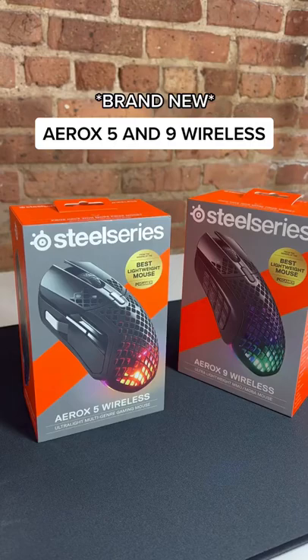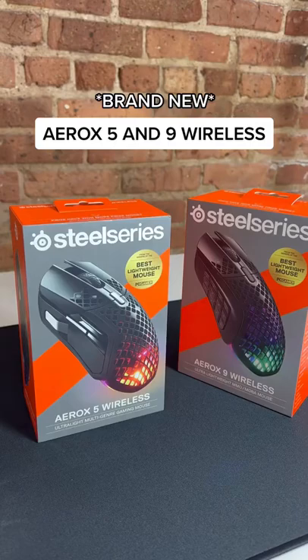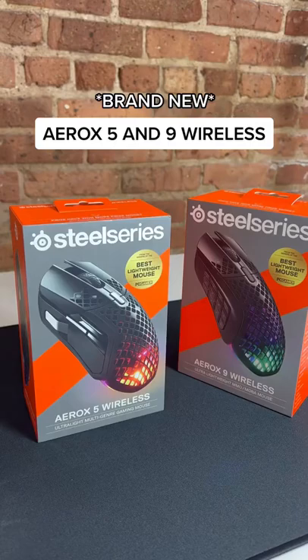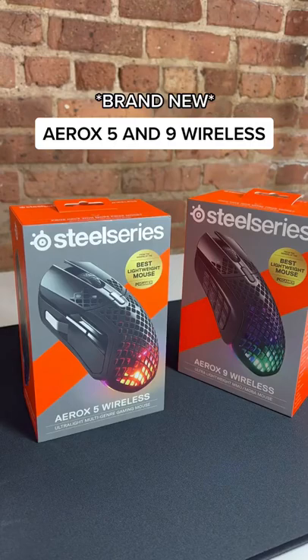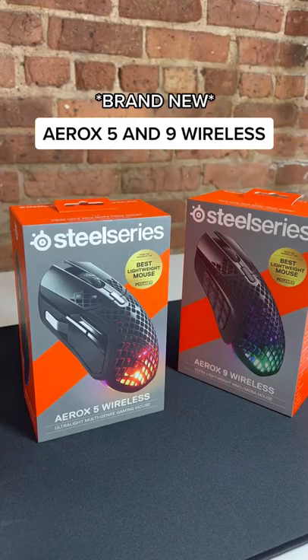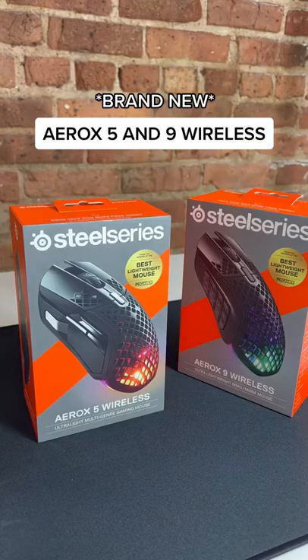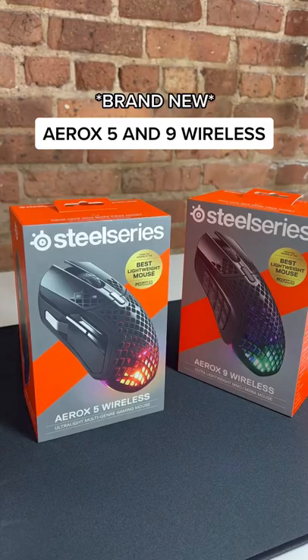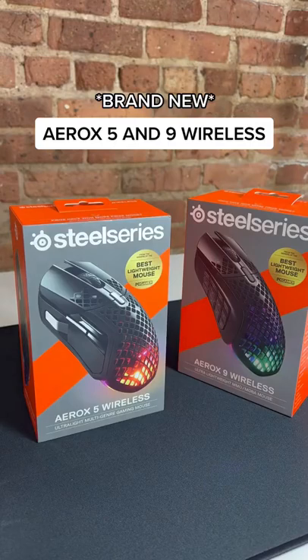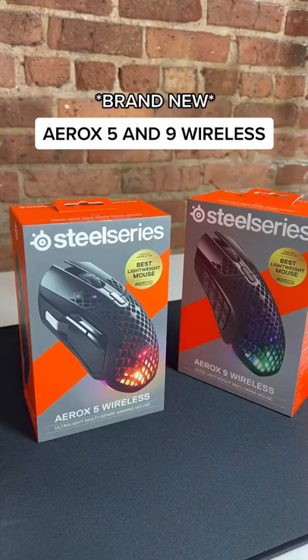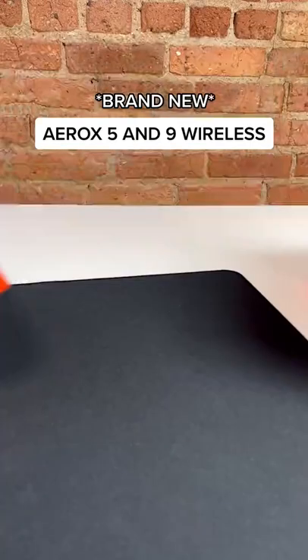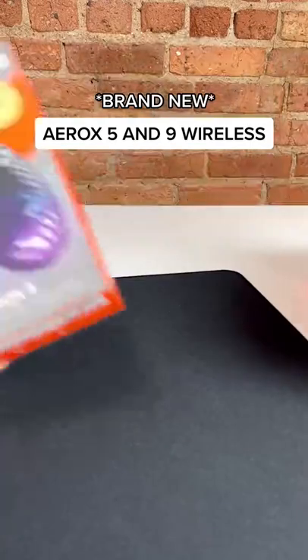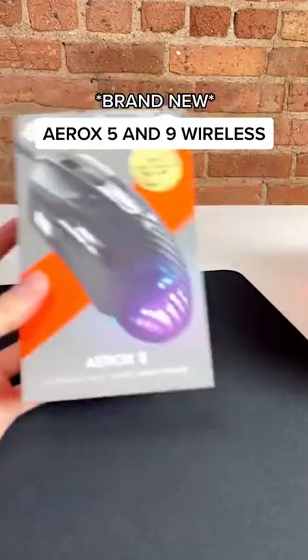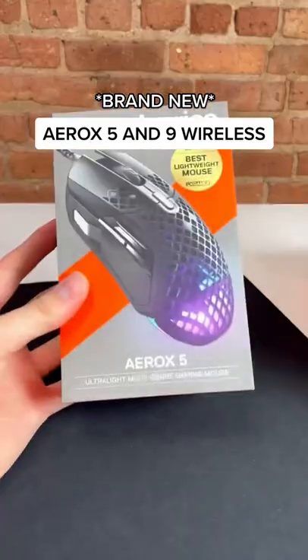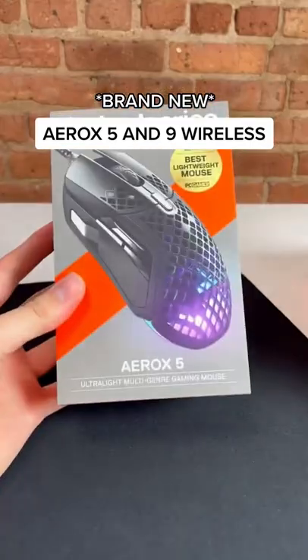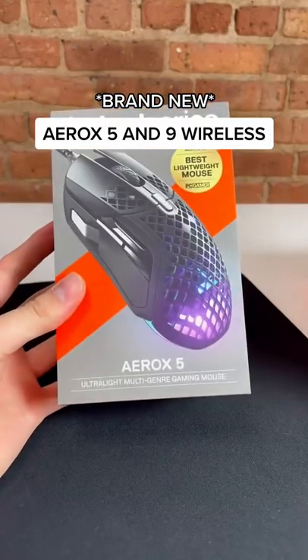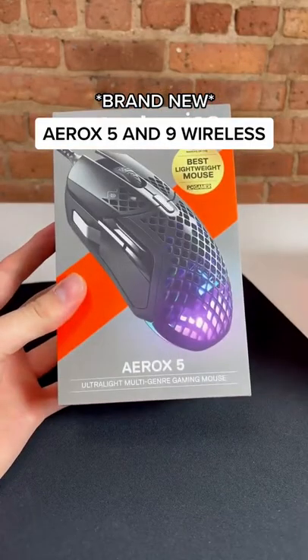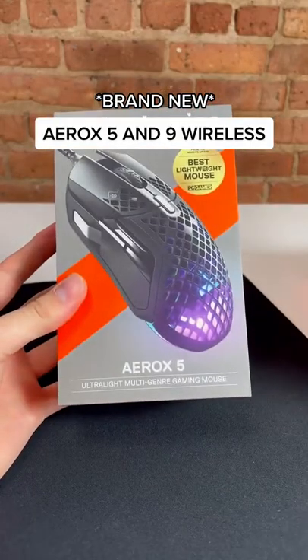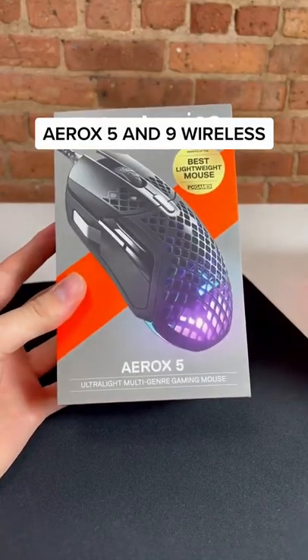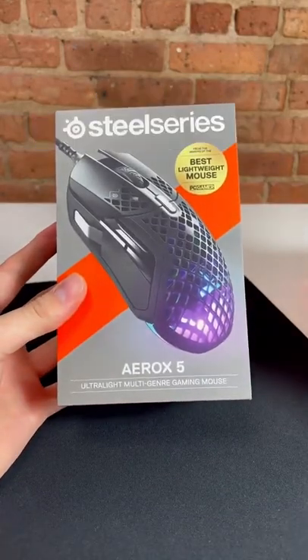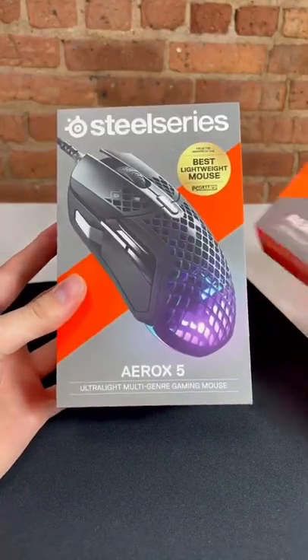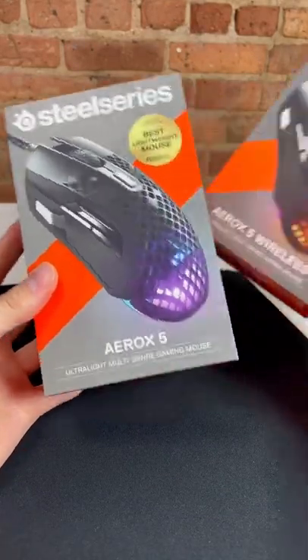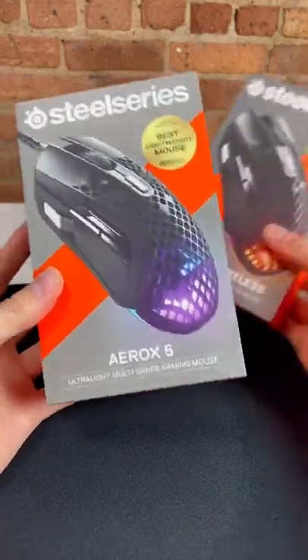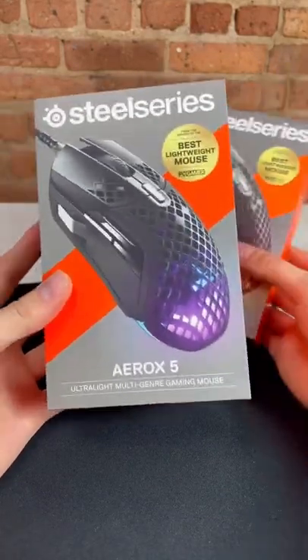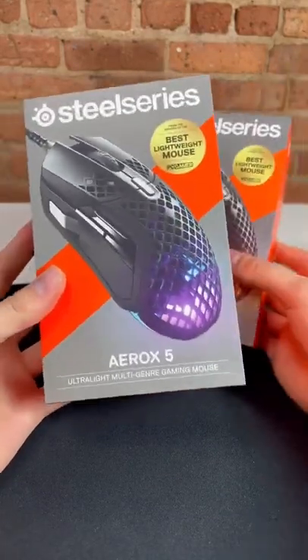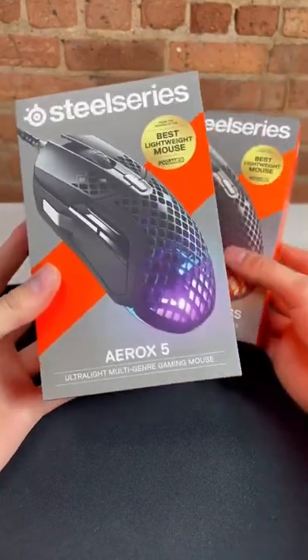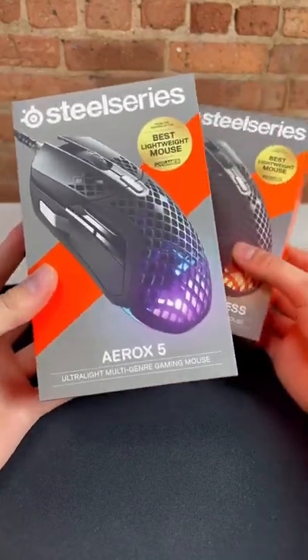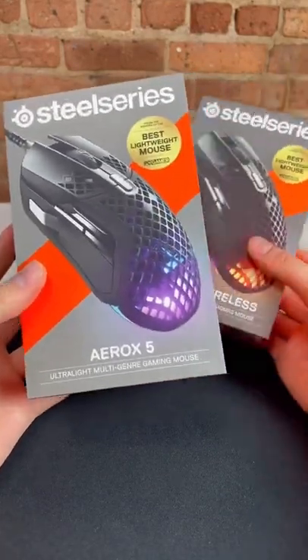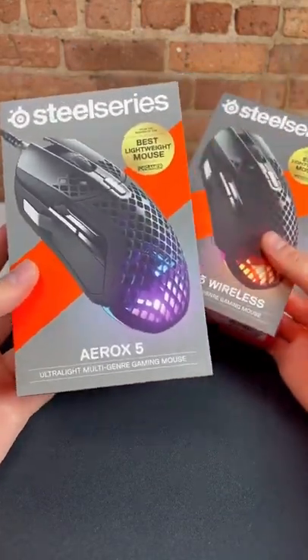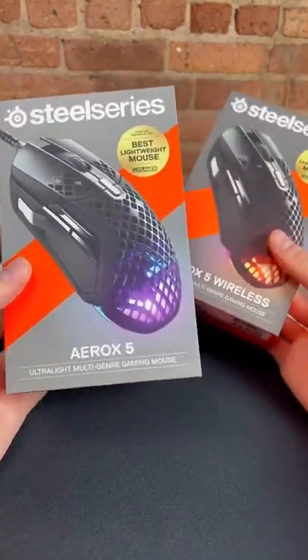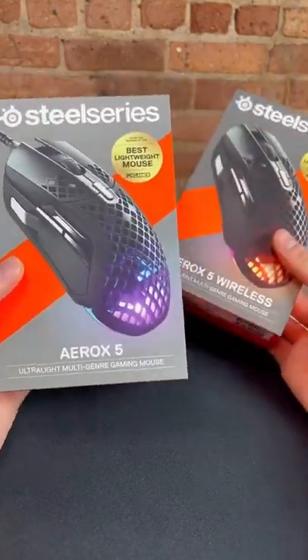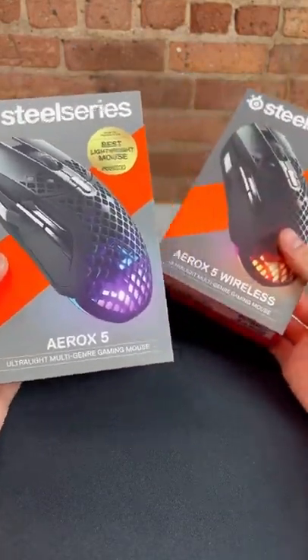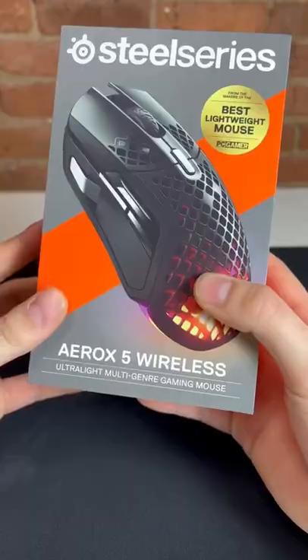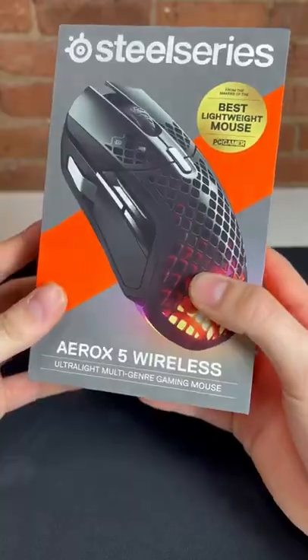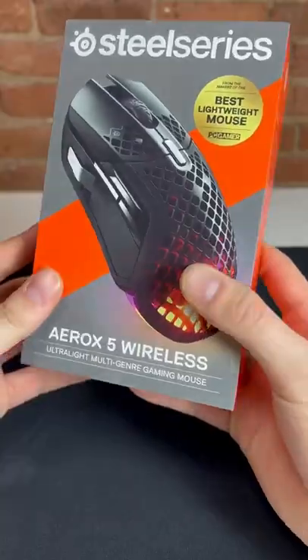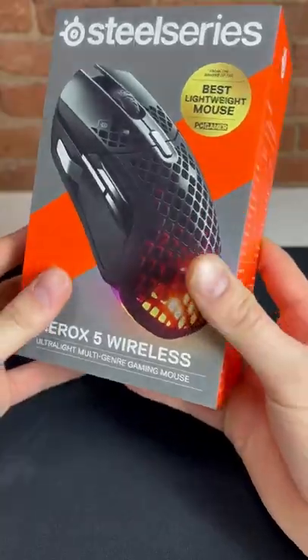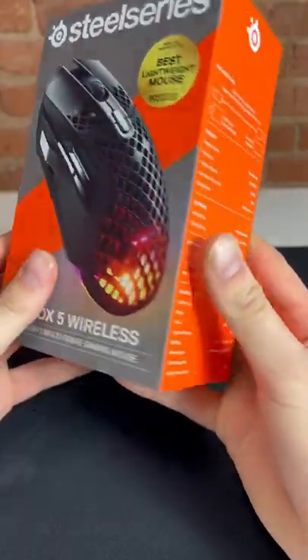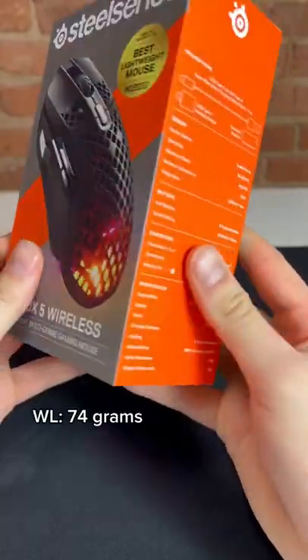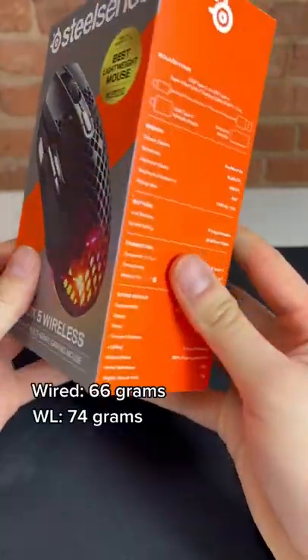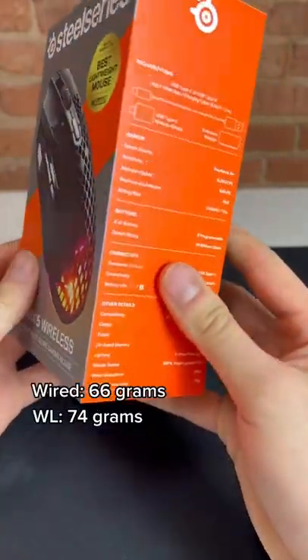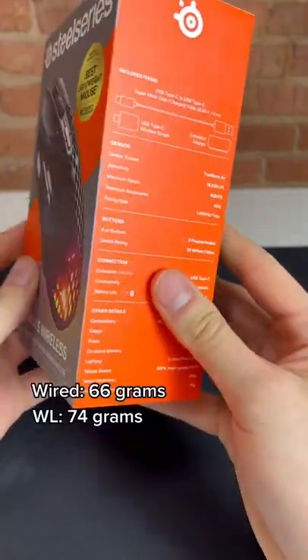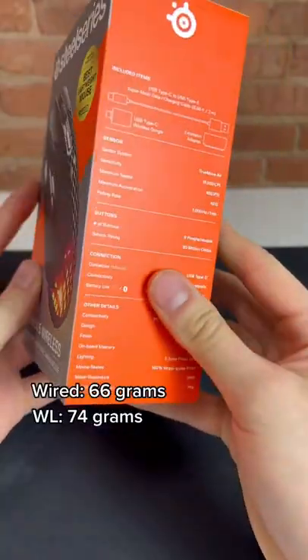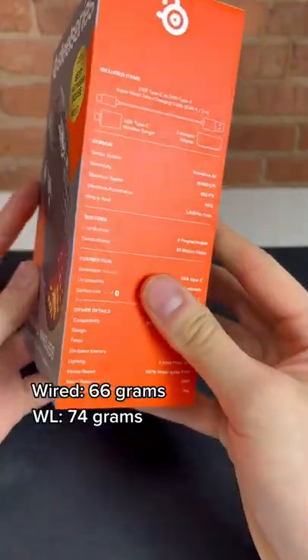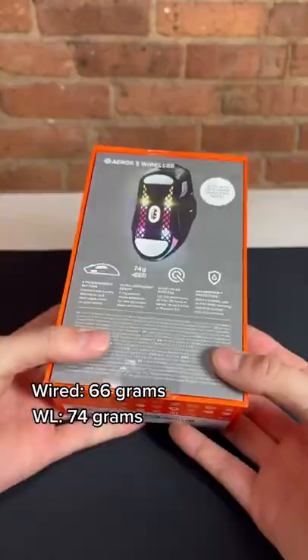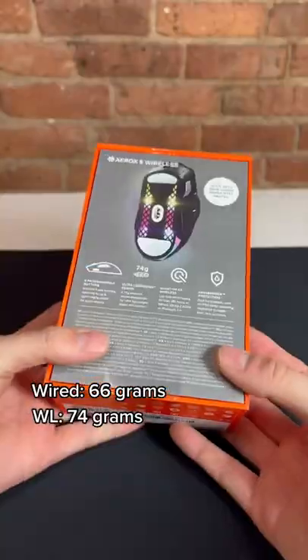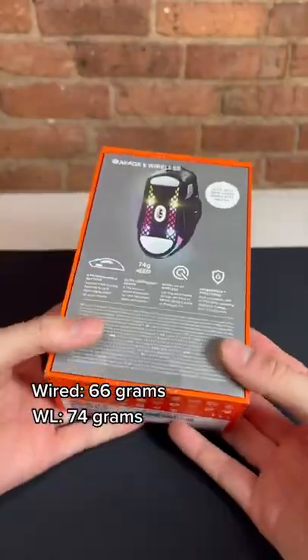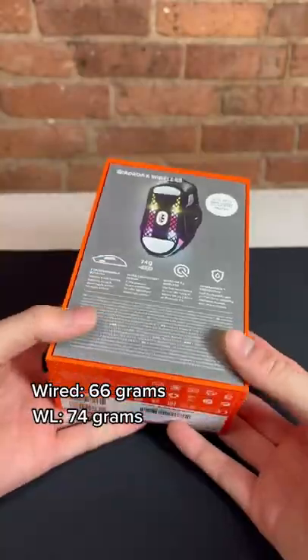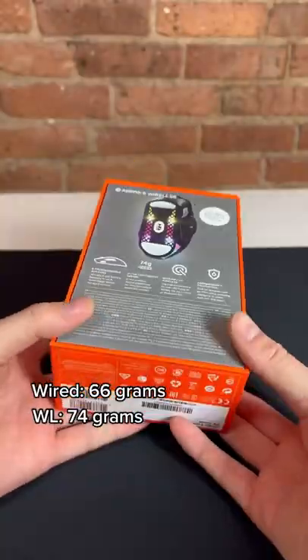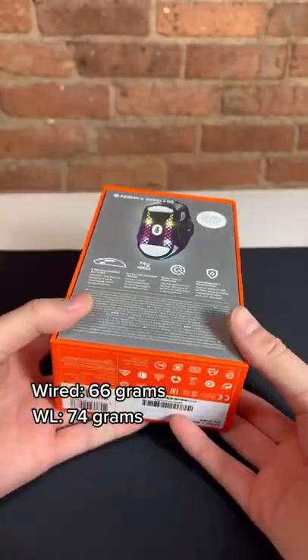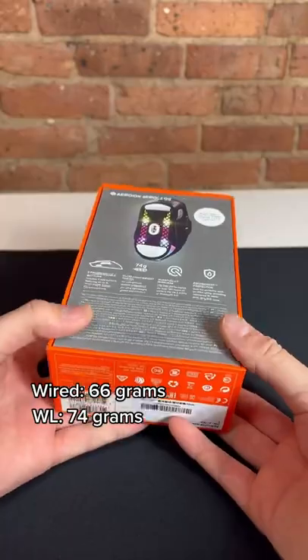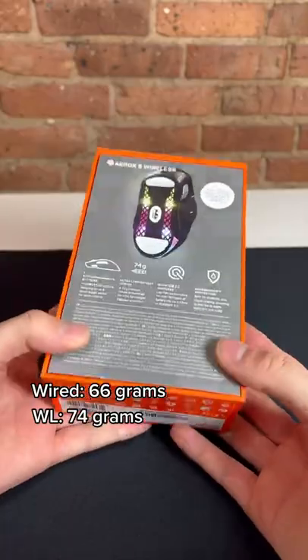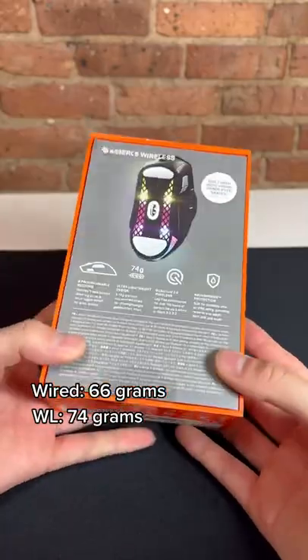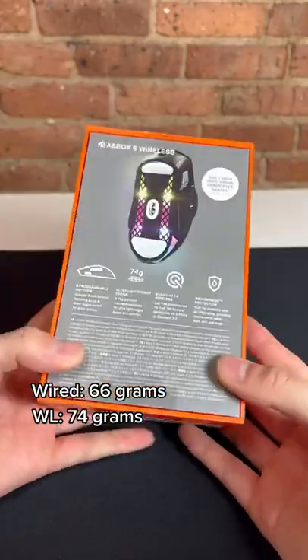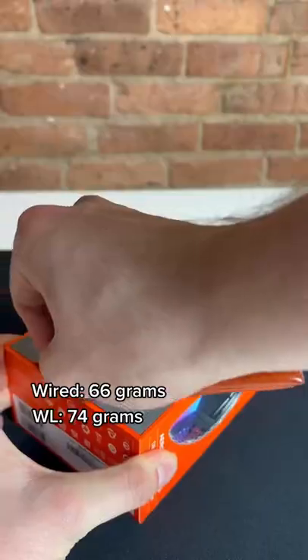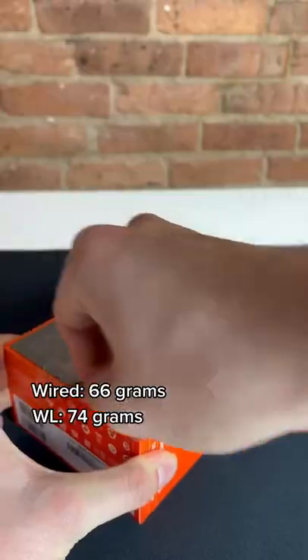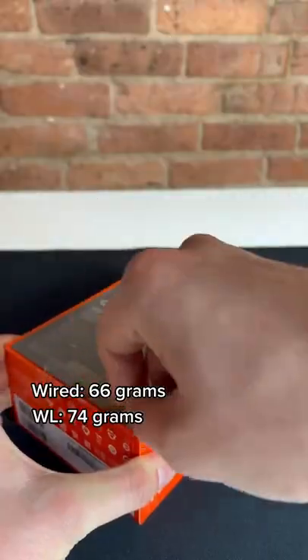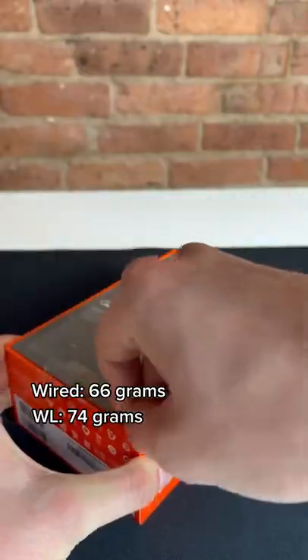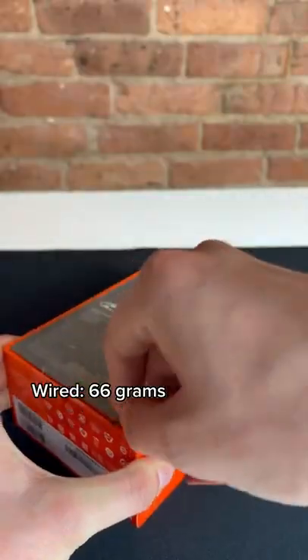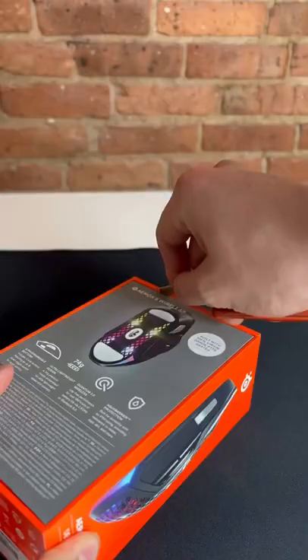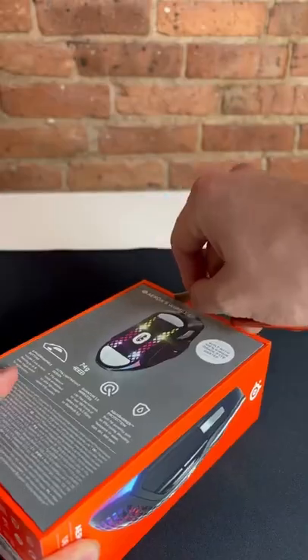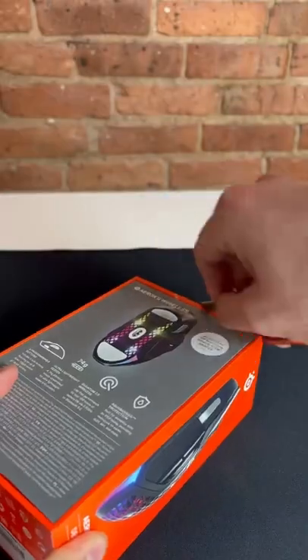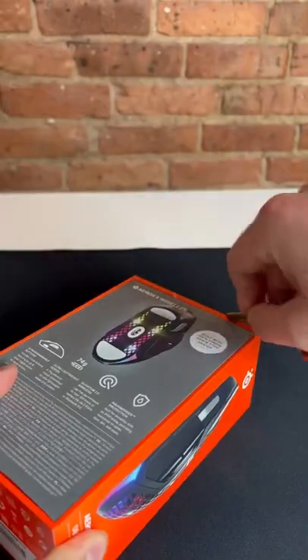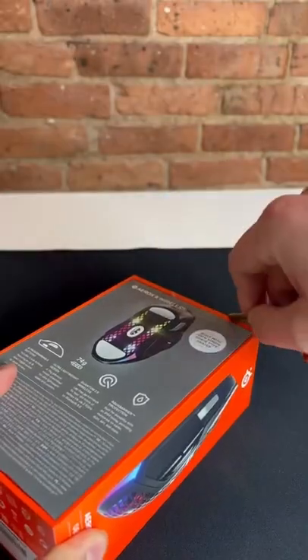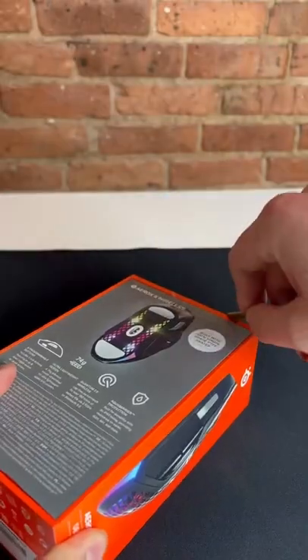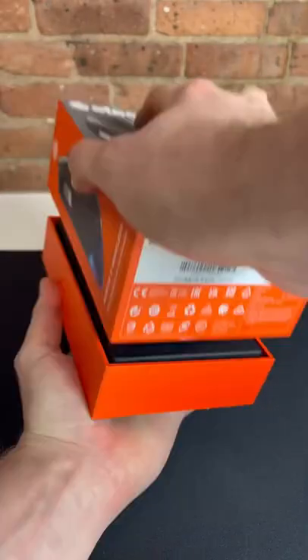This is the brand new Aerox 5 and 9 wireless. The 5 comes in a wired and wireless model and comes in at 74 grams.